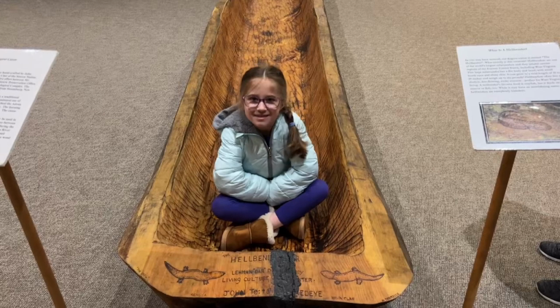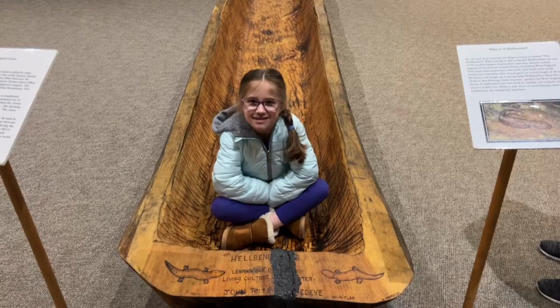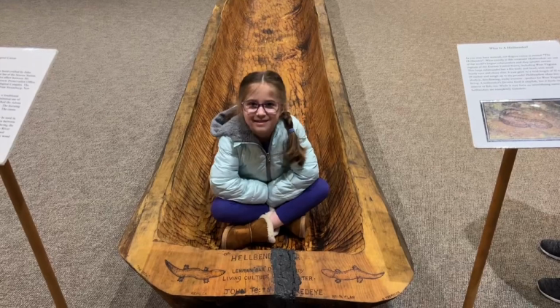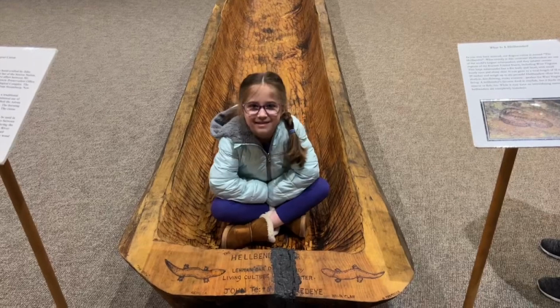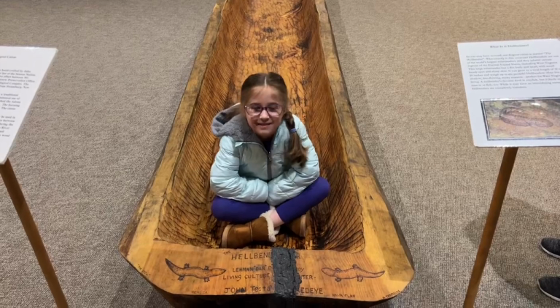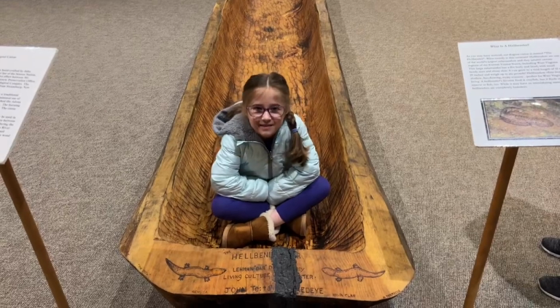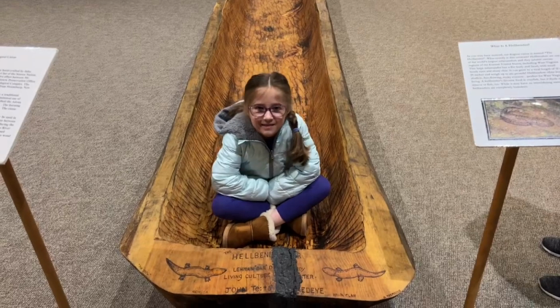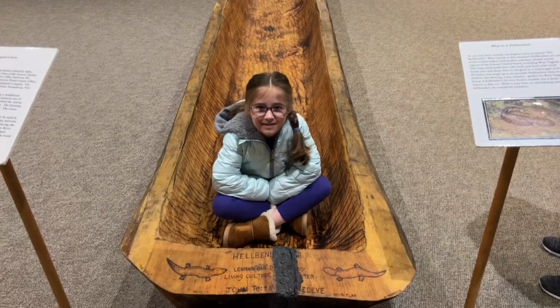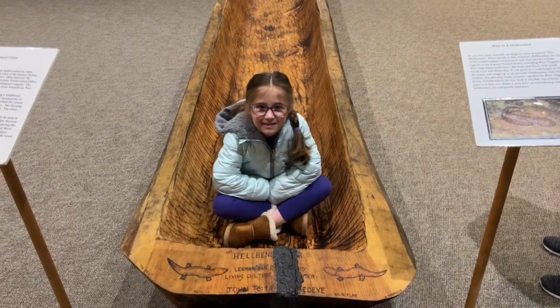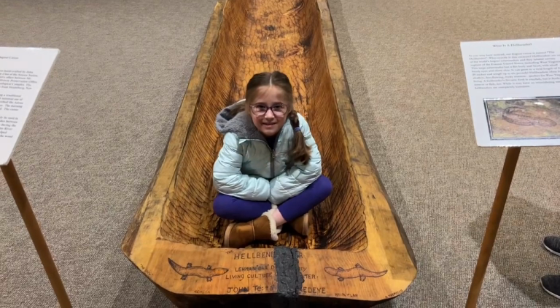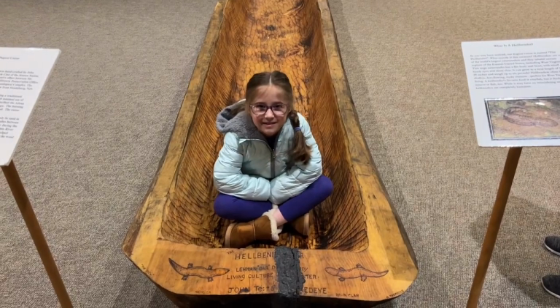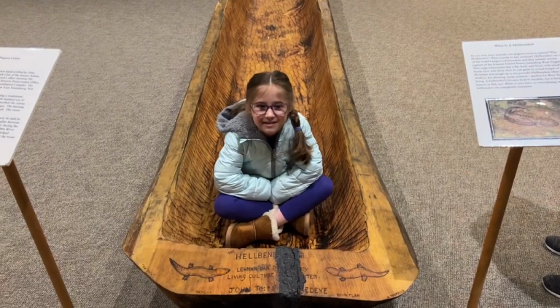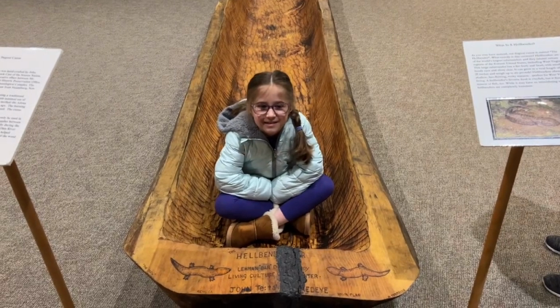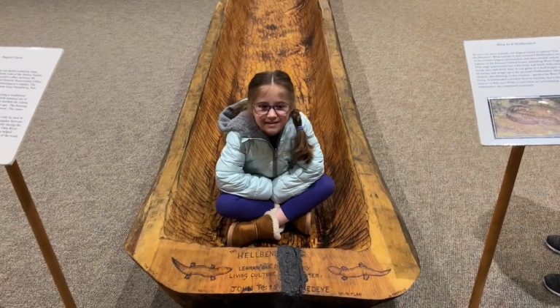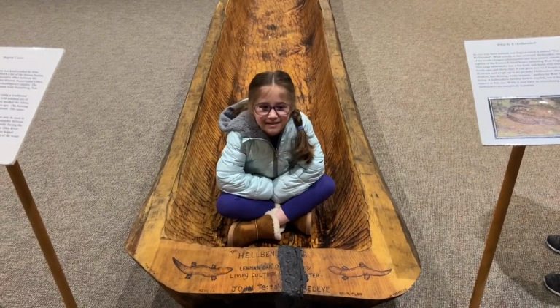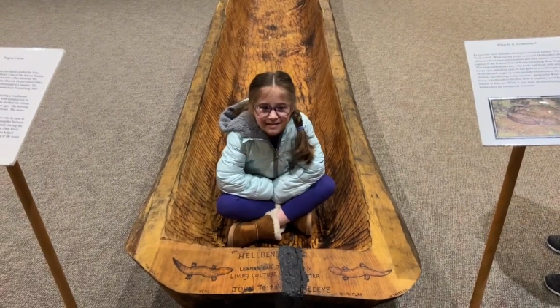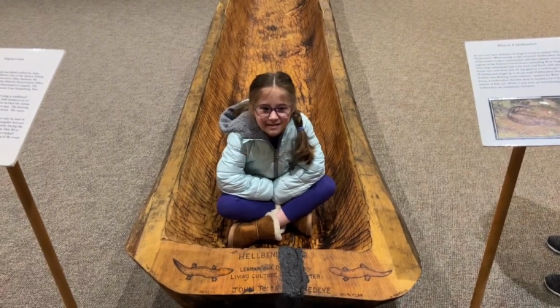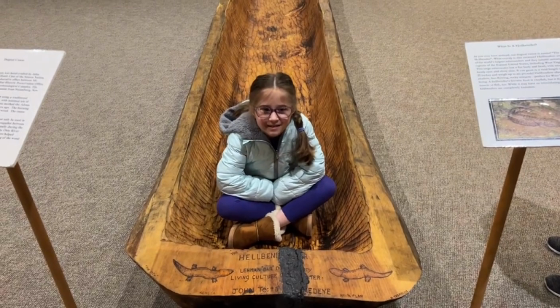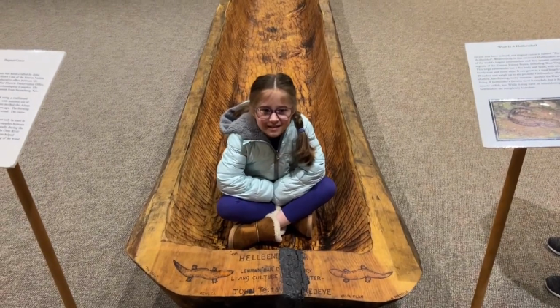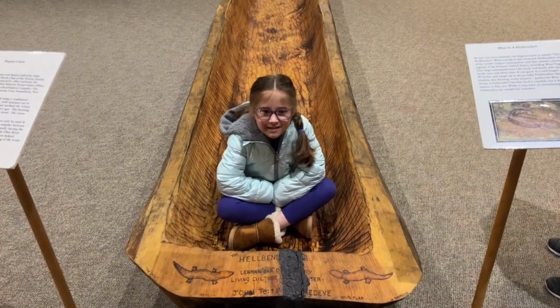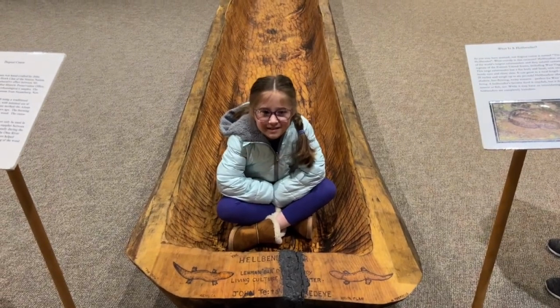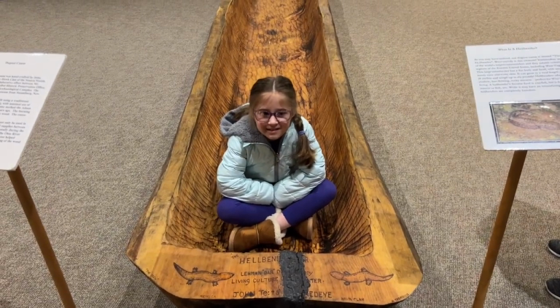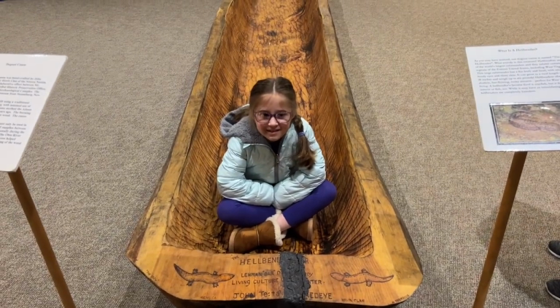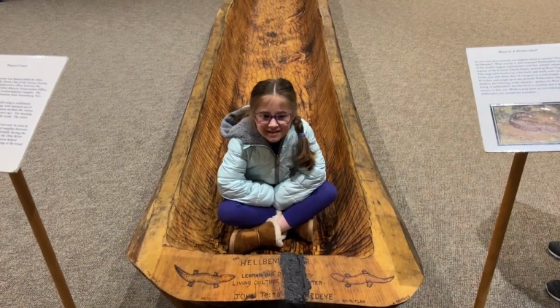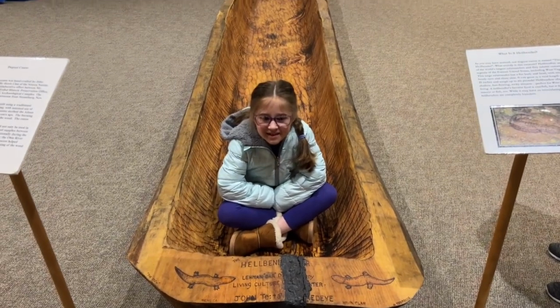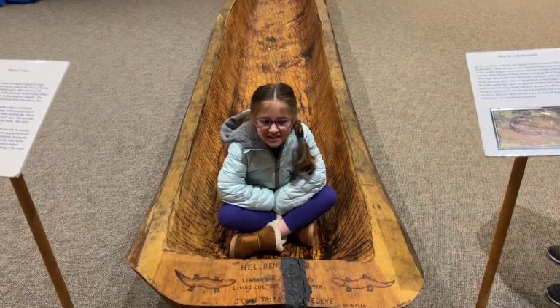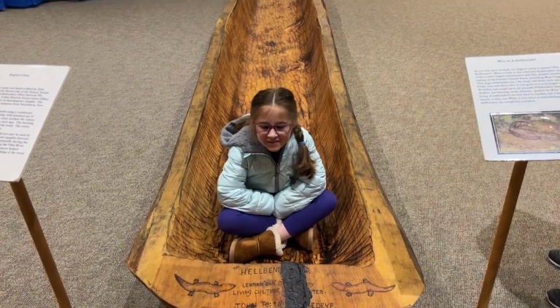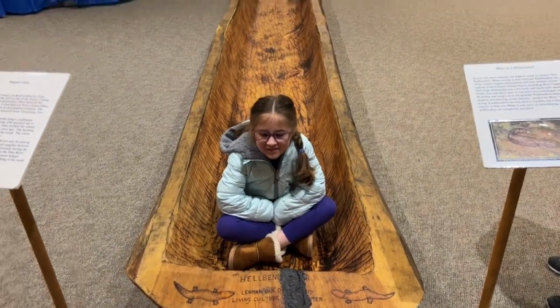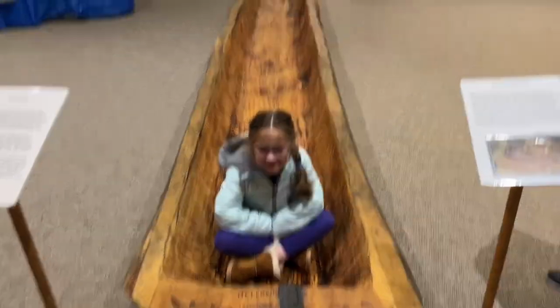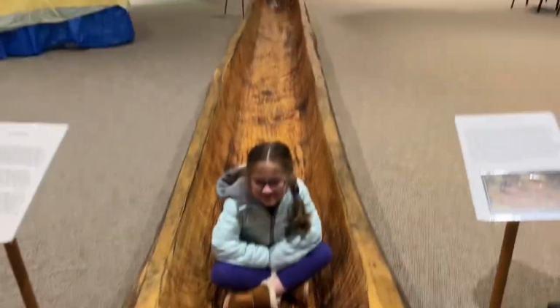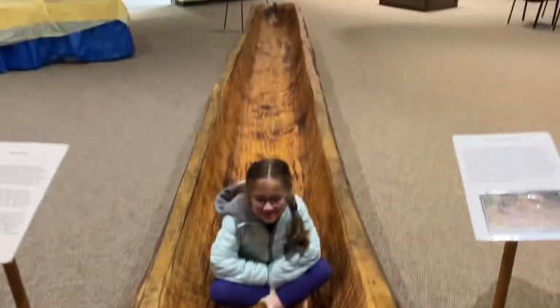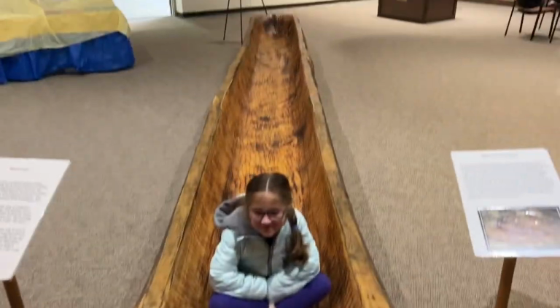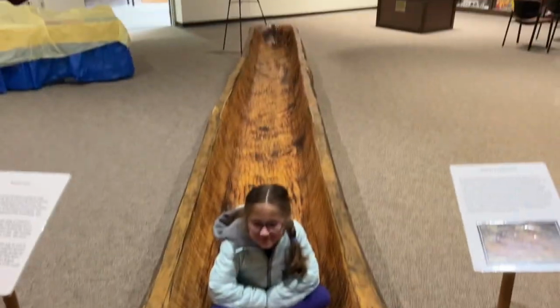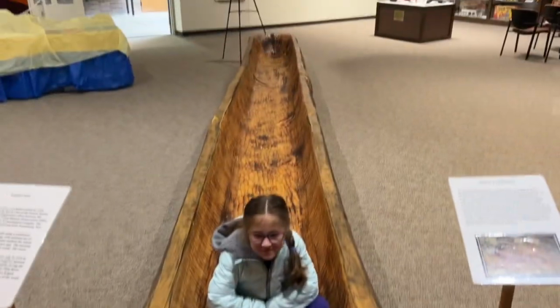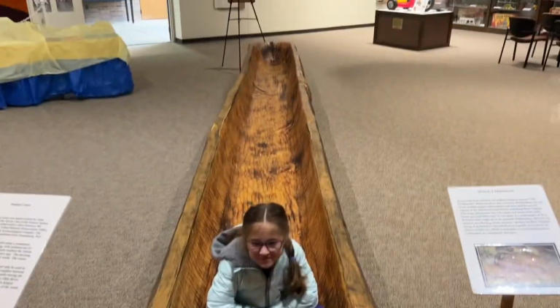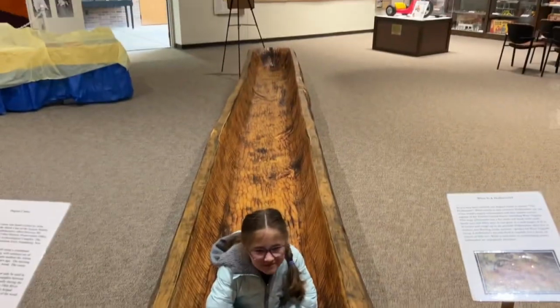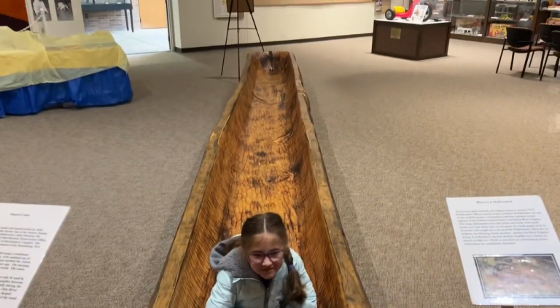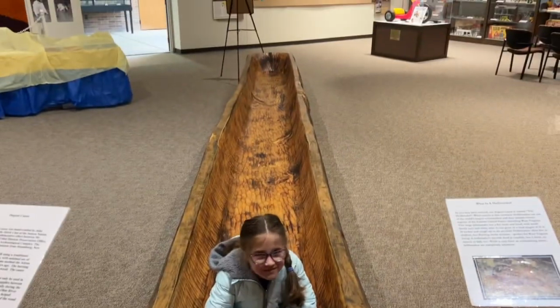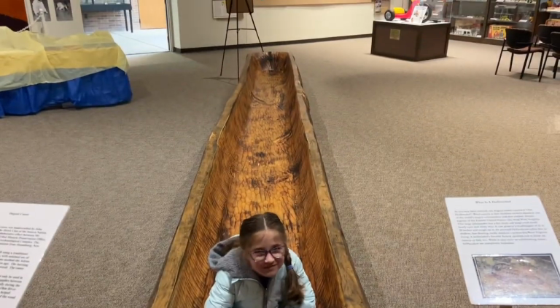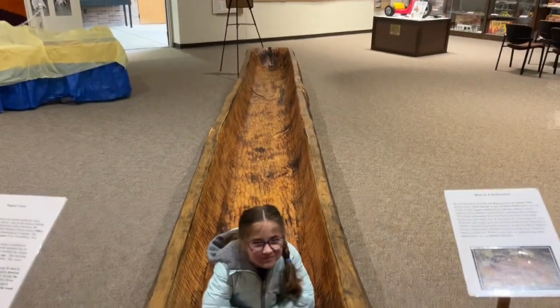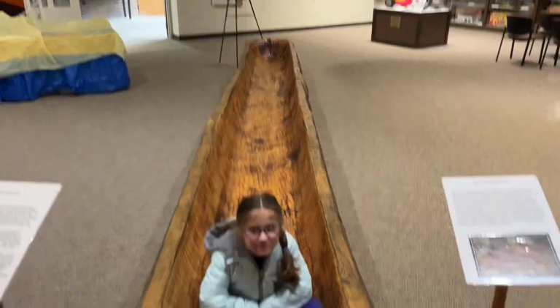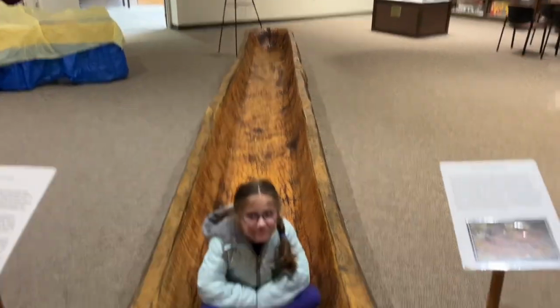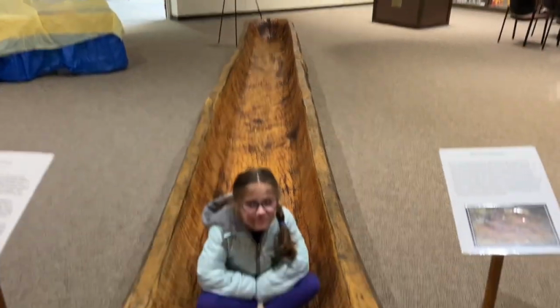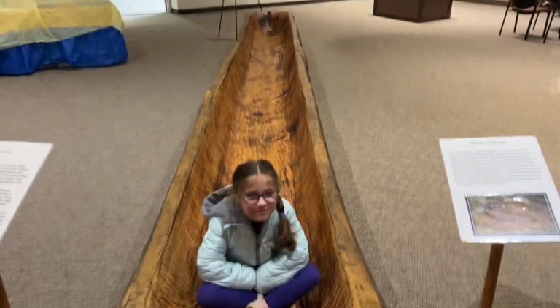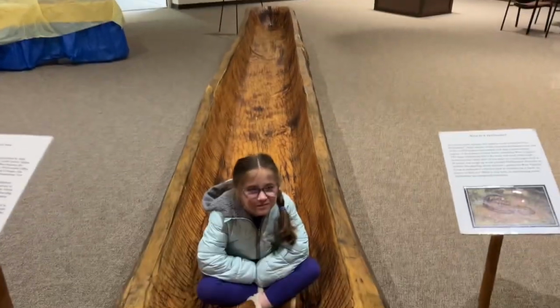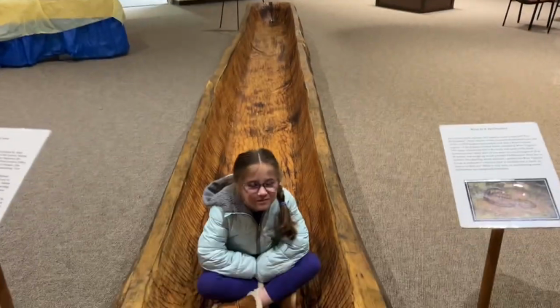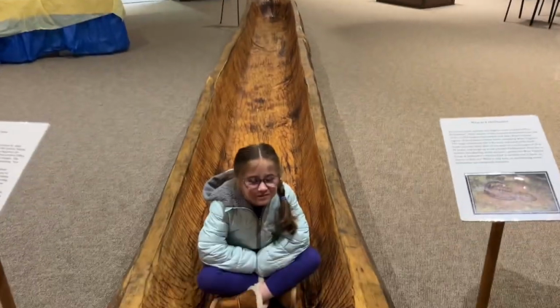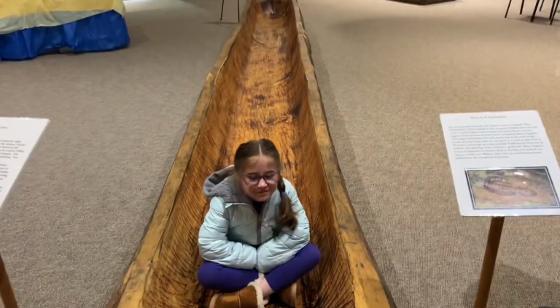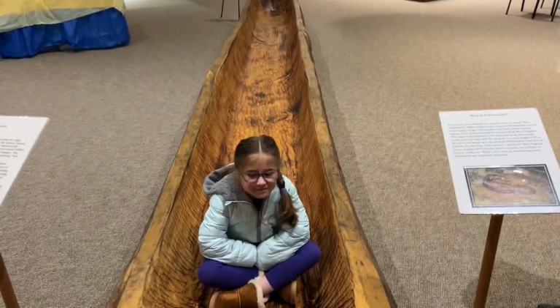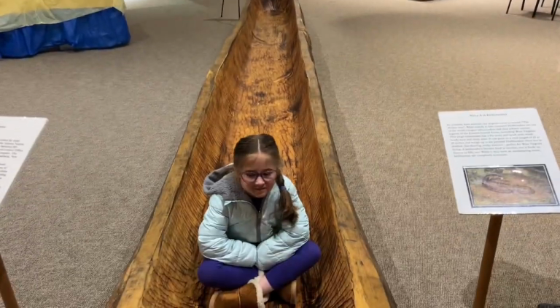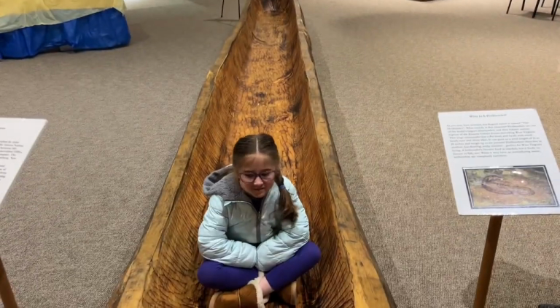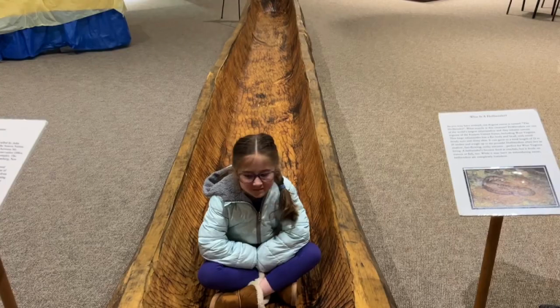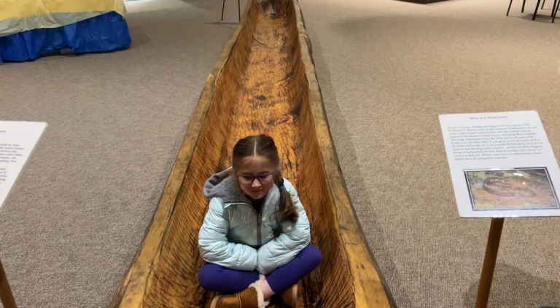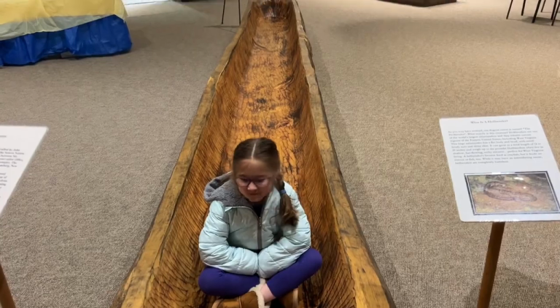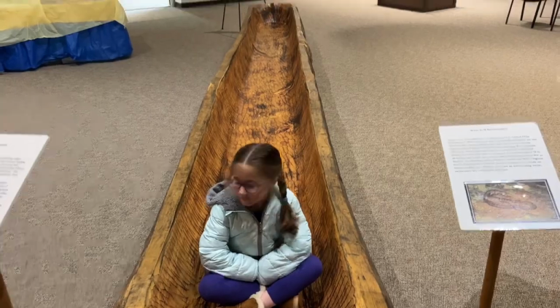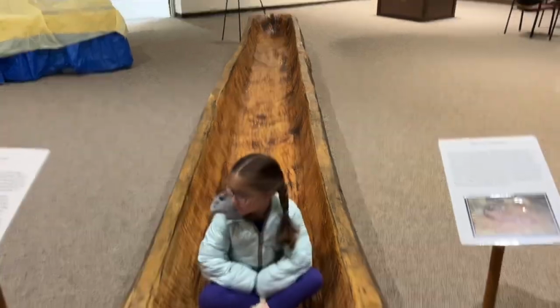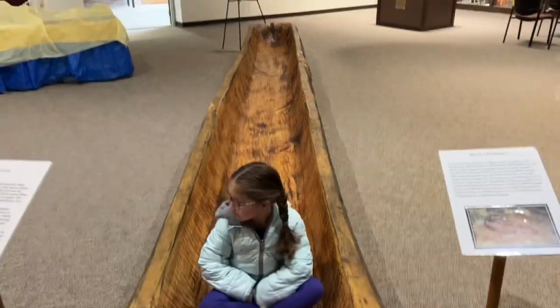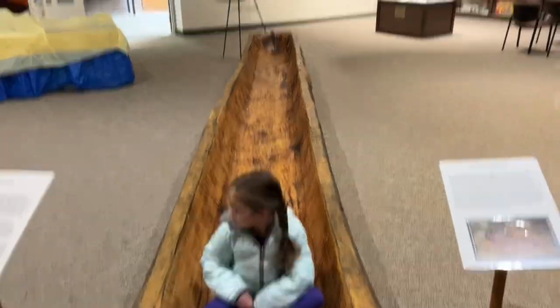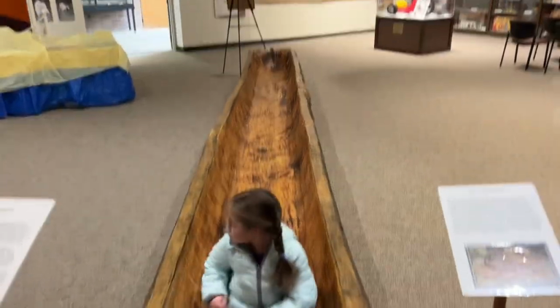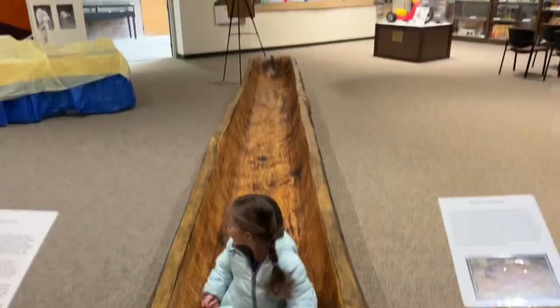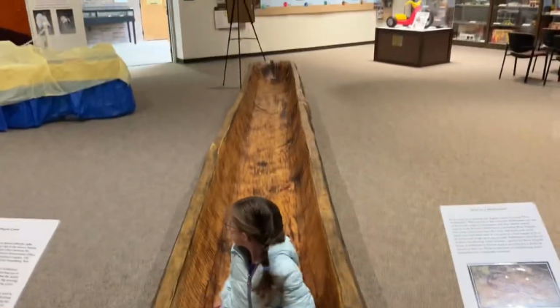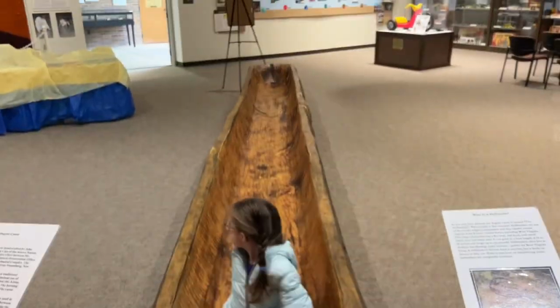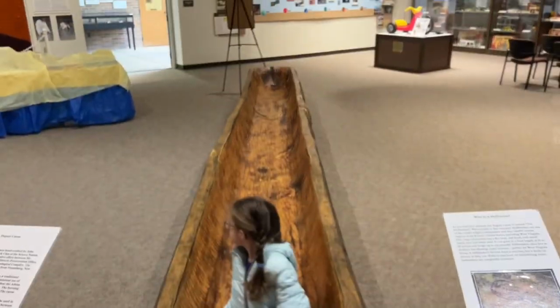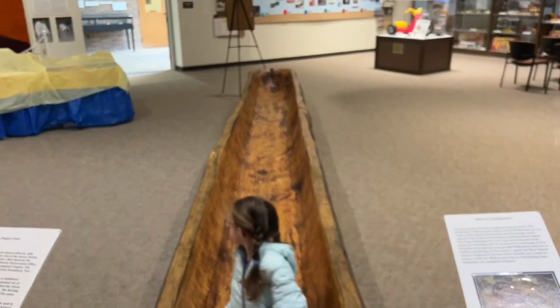What do you think? Should we go put you in the river? That's pretty long — about 15 Rosies long.